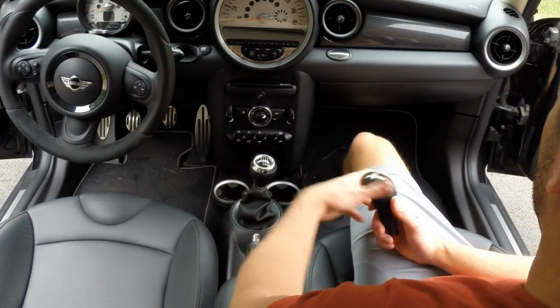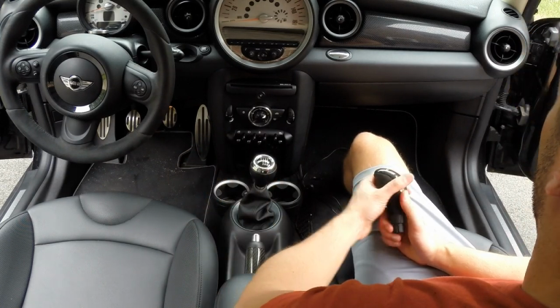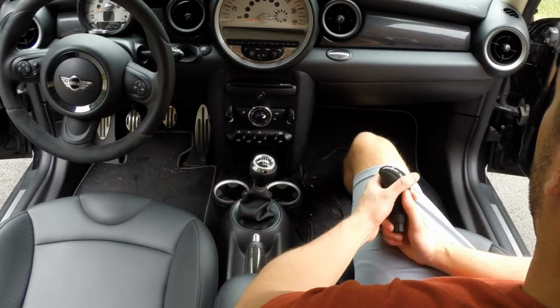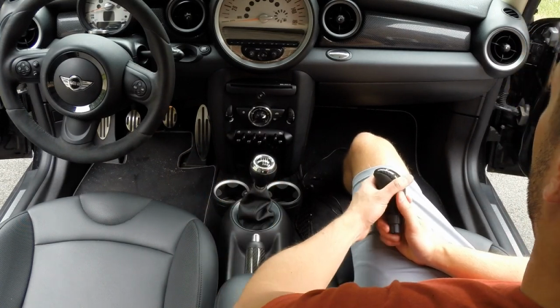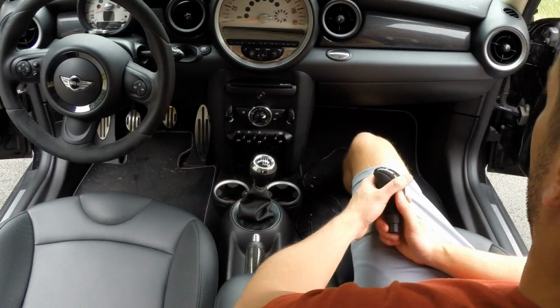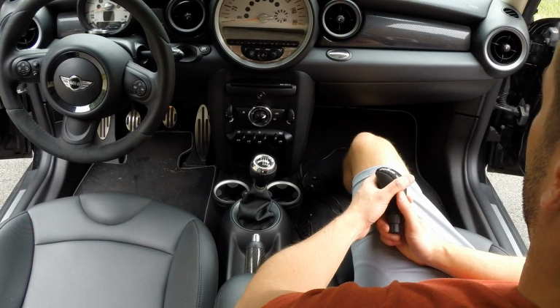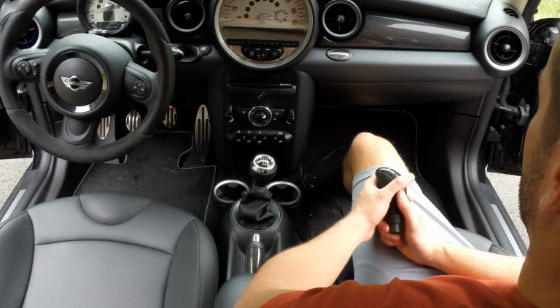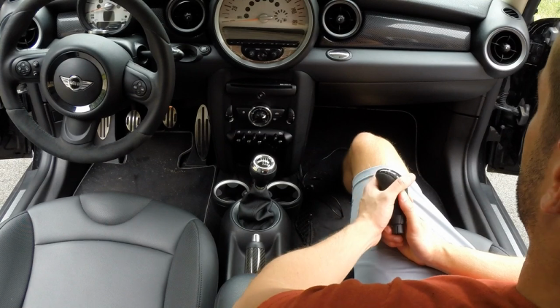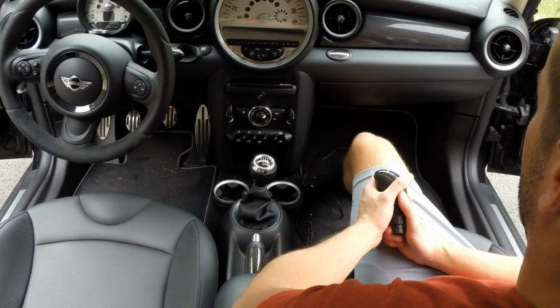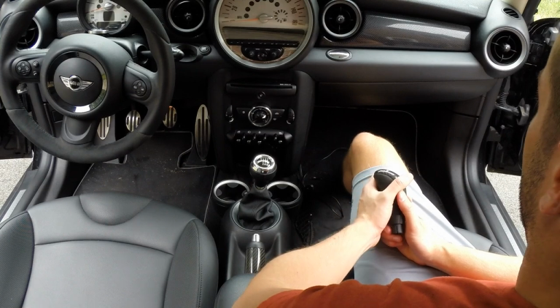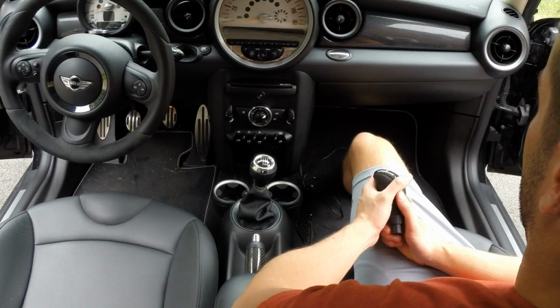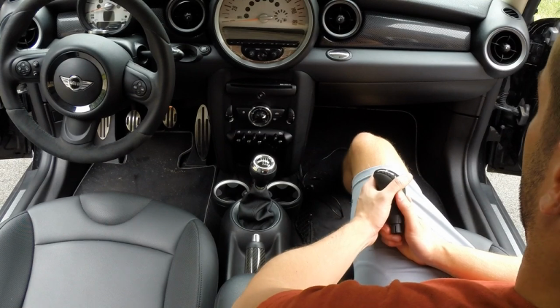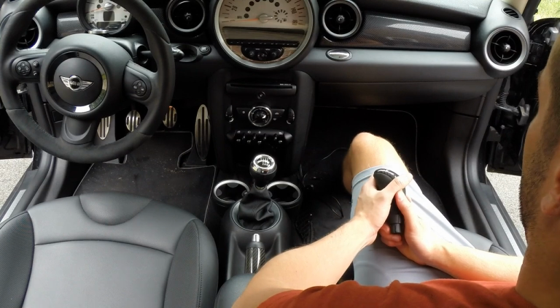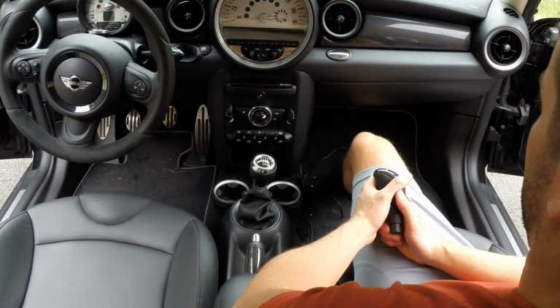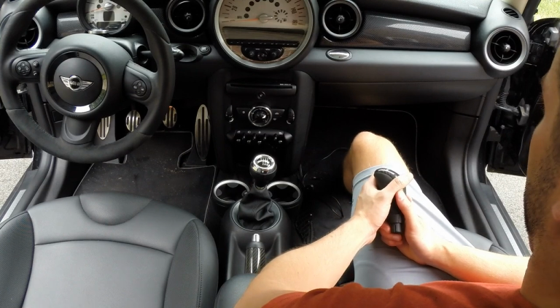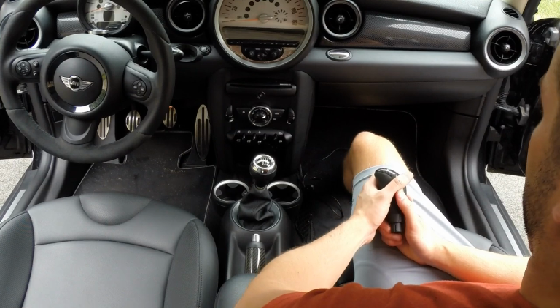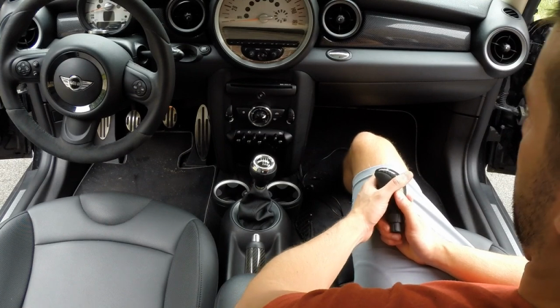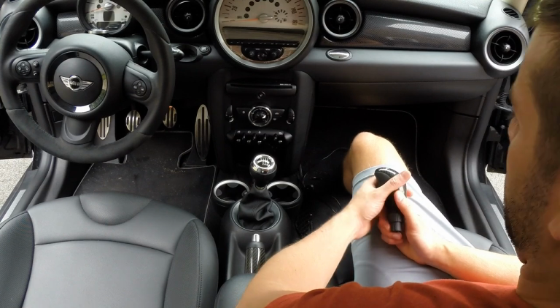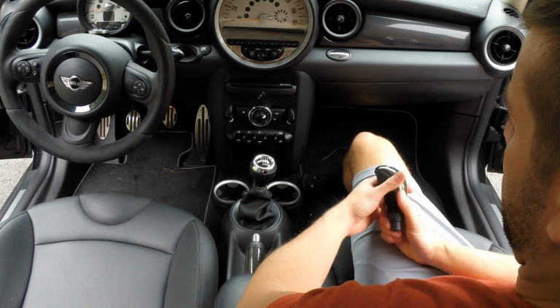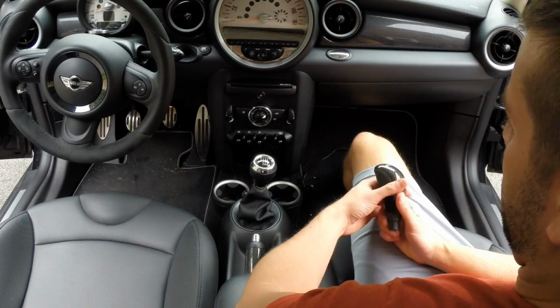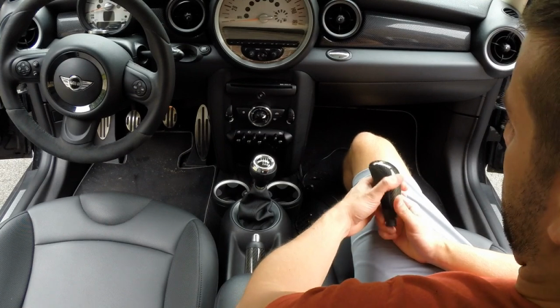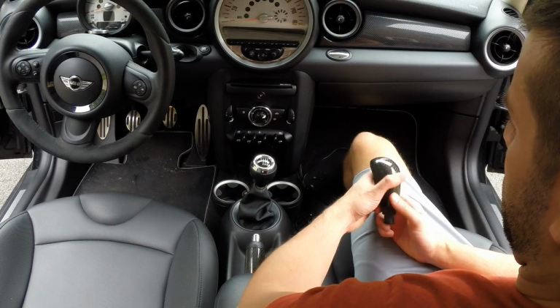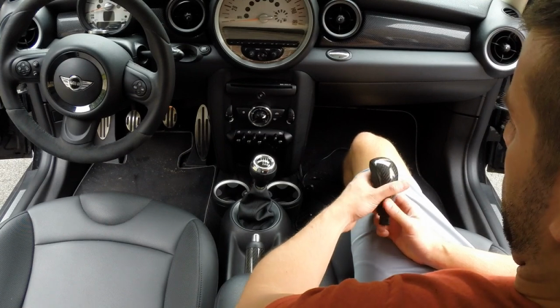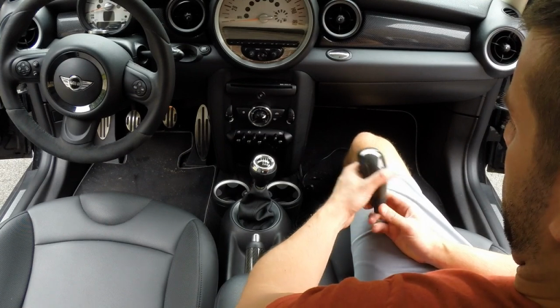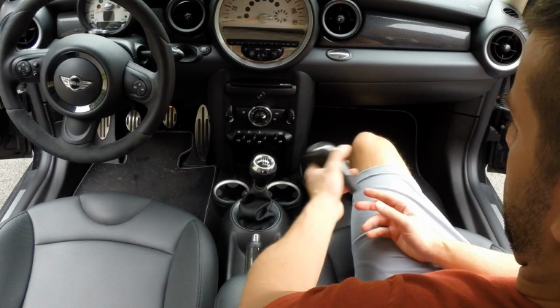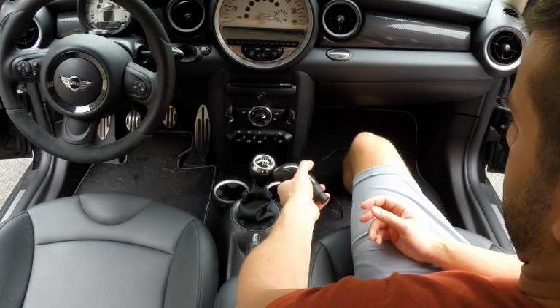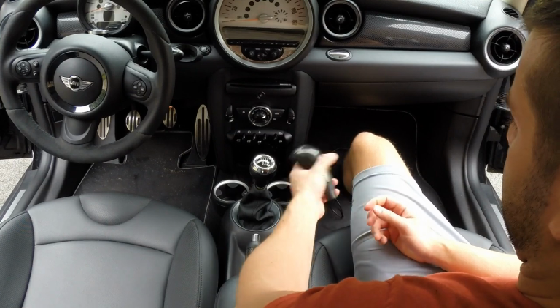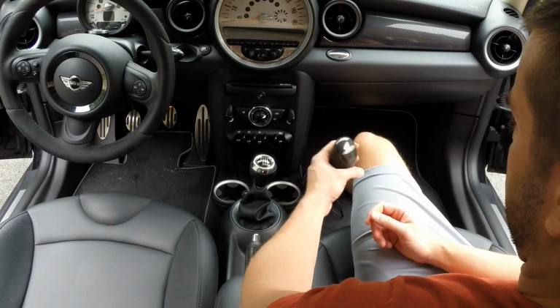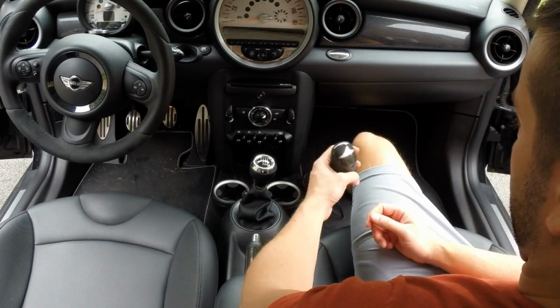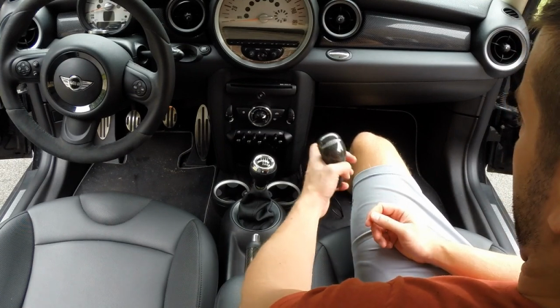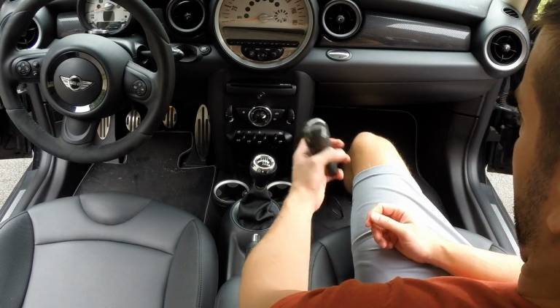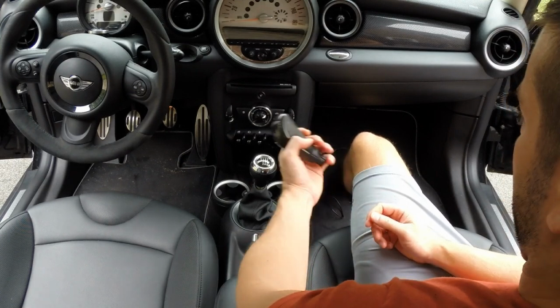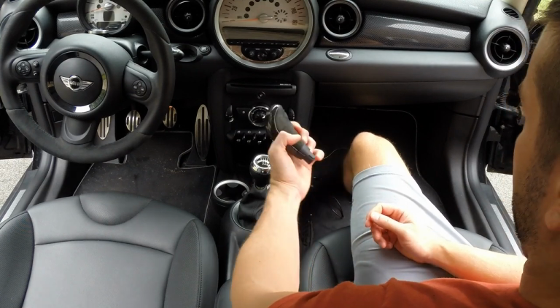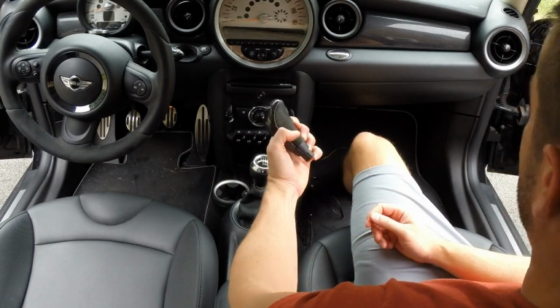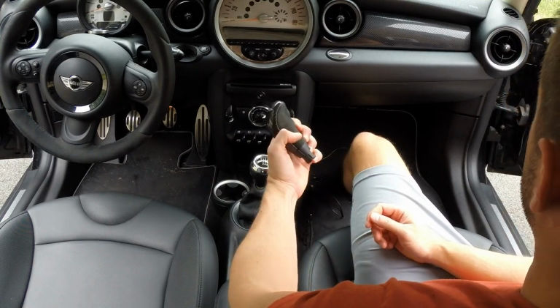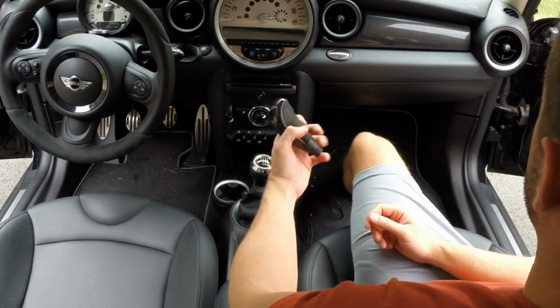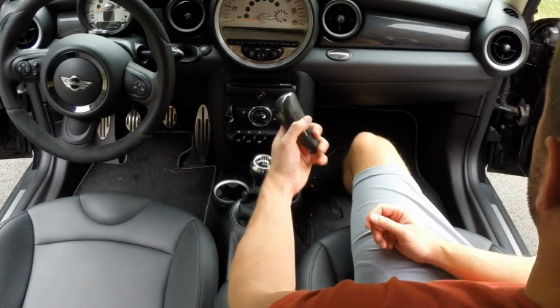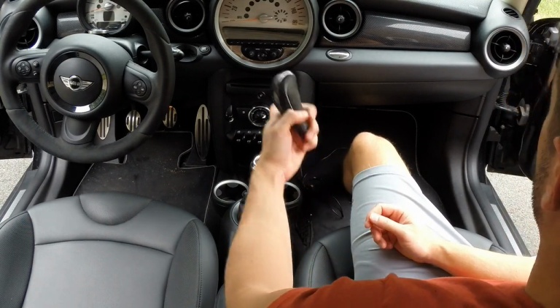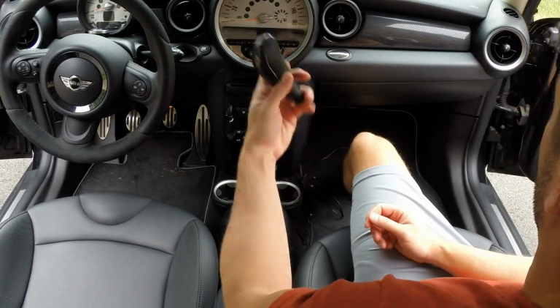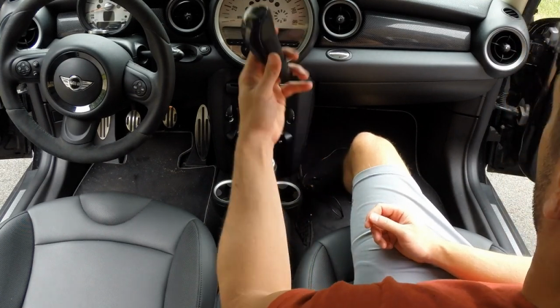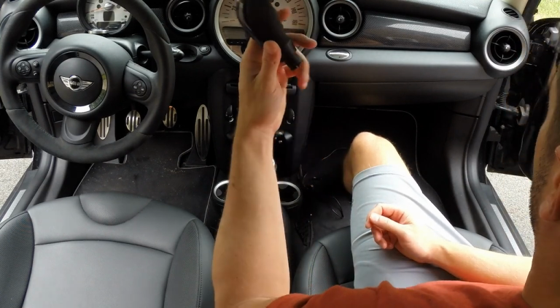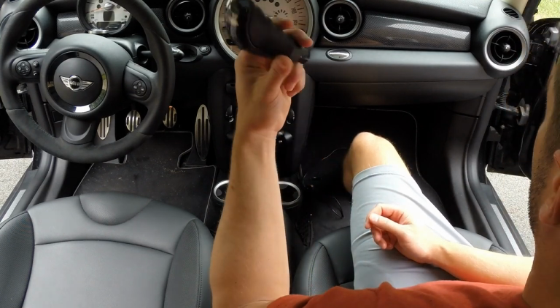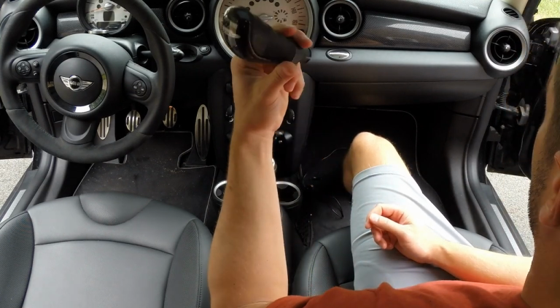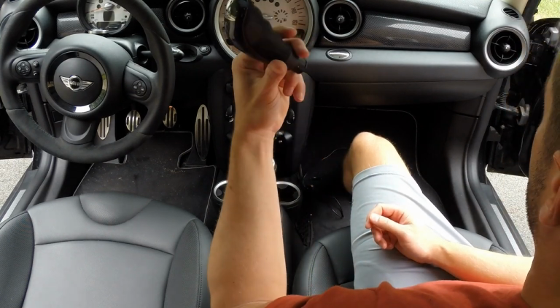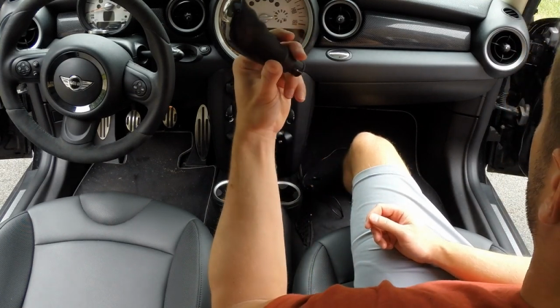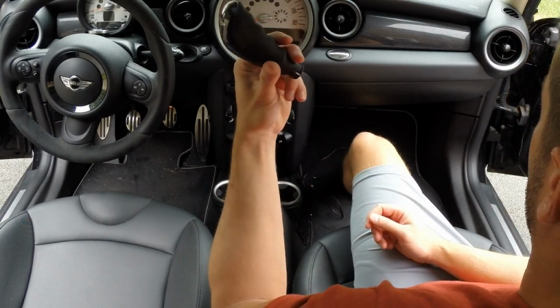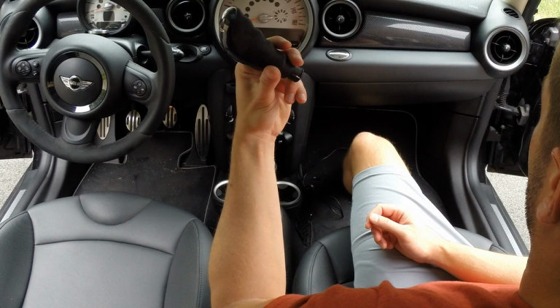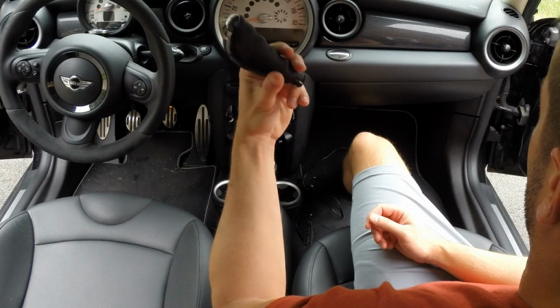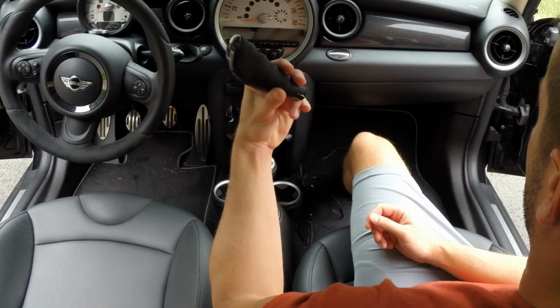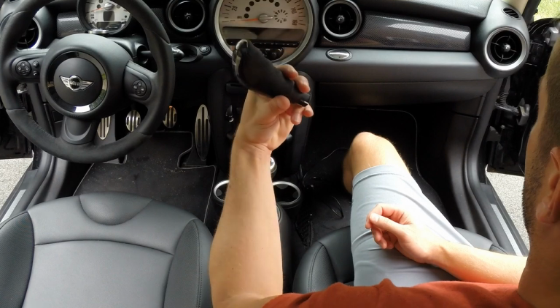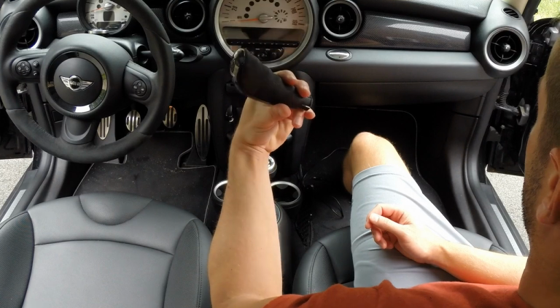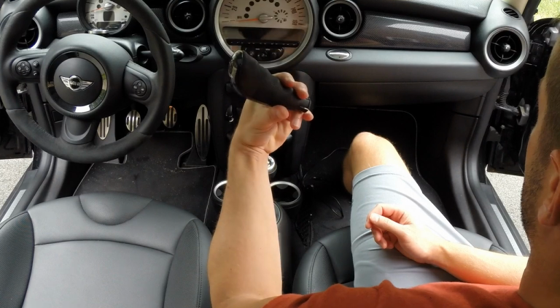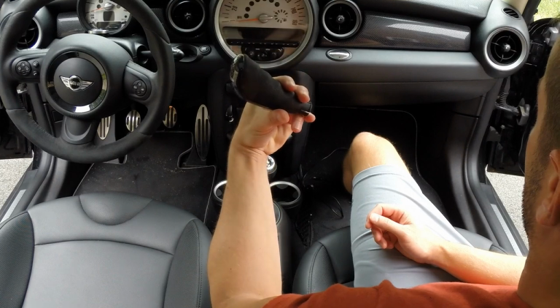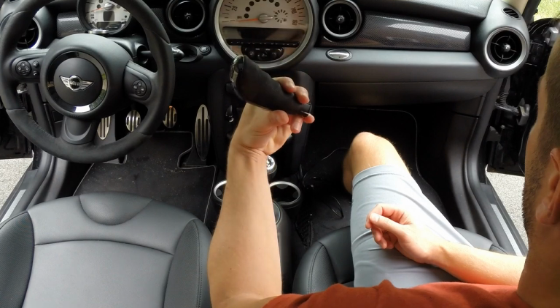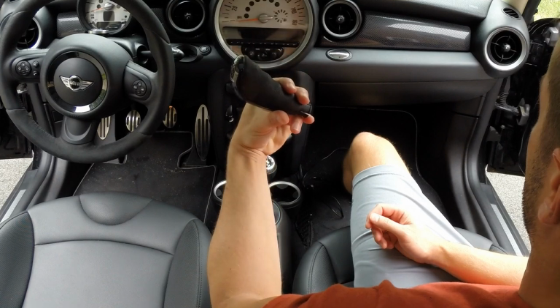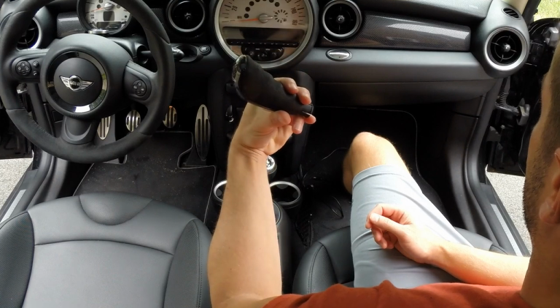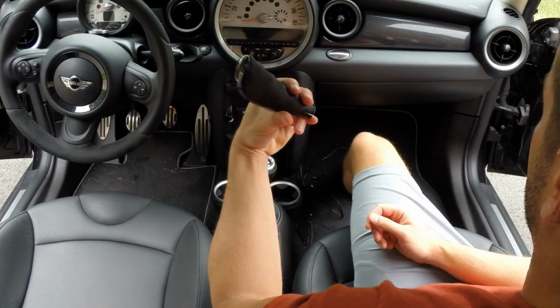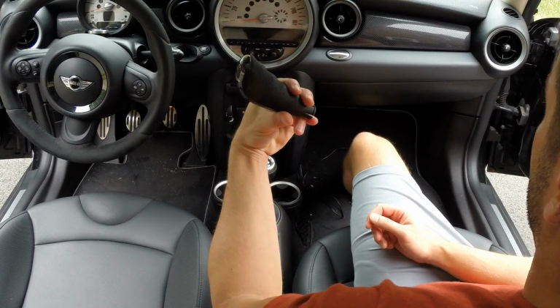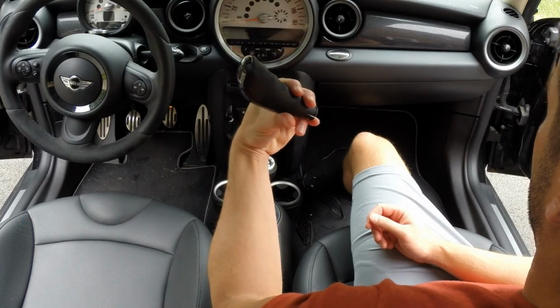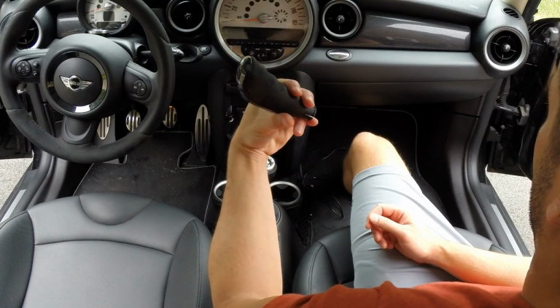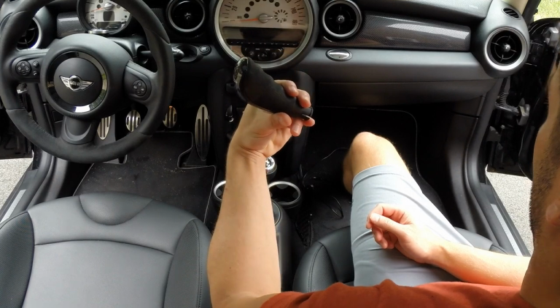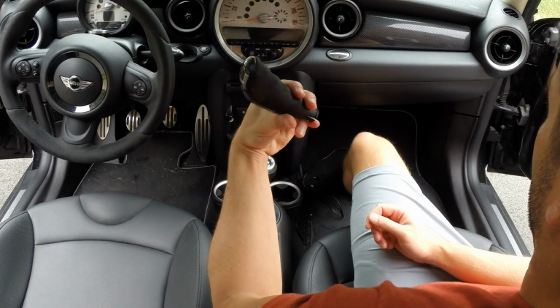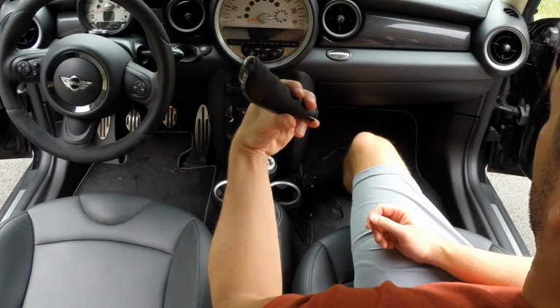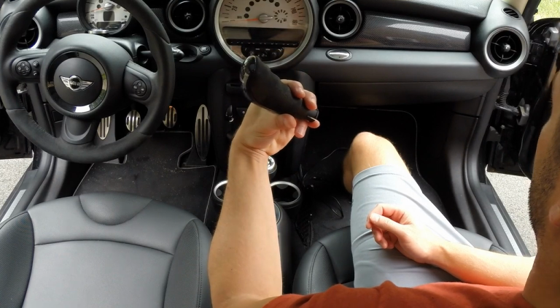I hope you enjoyed and learned something and got to see how it's done. By the way, I definitely recommend this shift knob — it's quite nice.